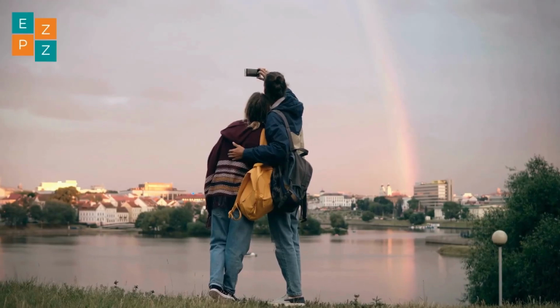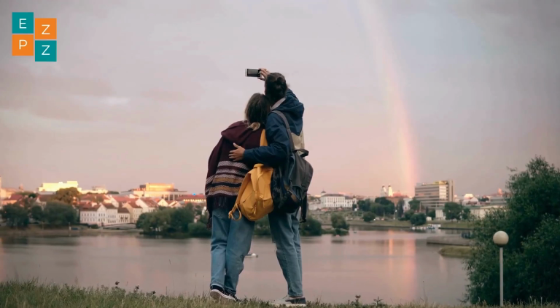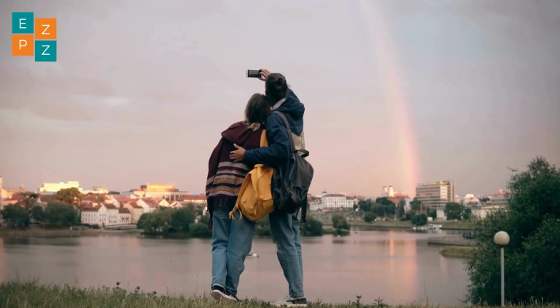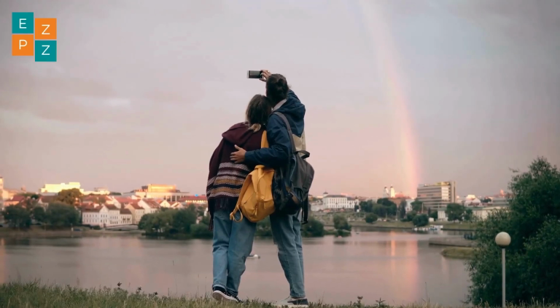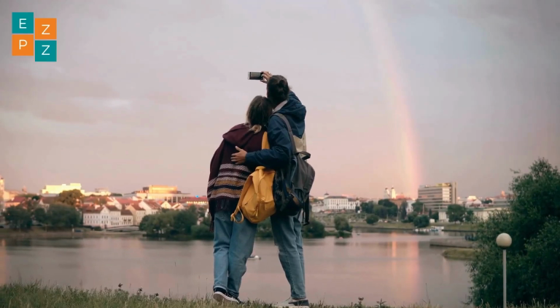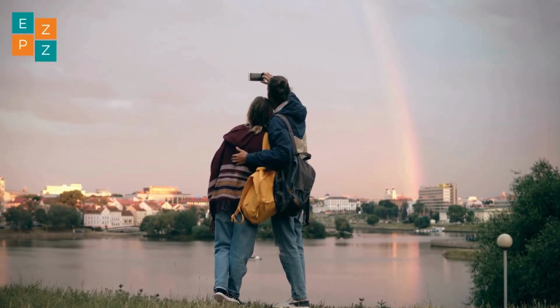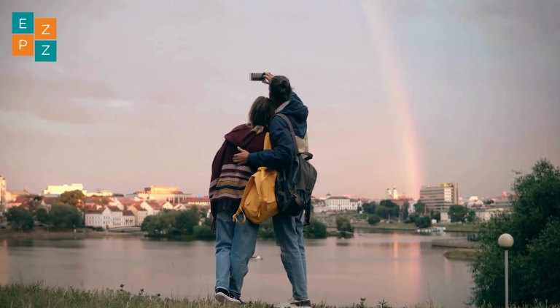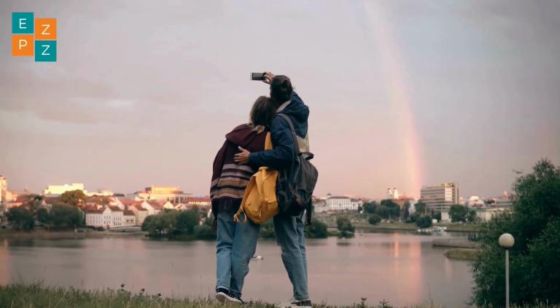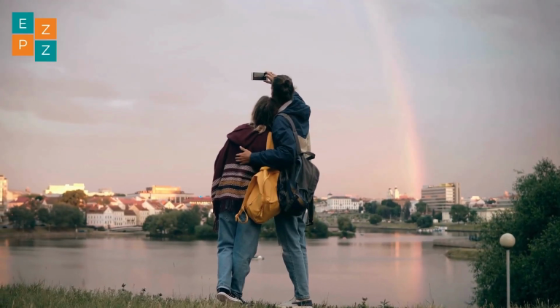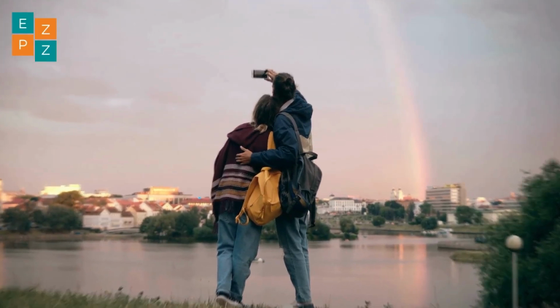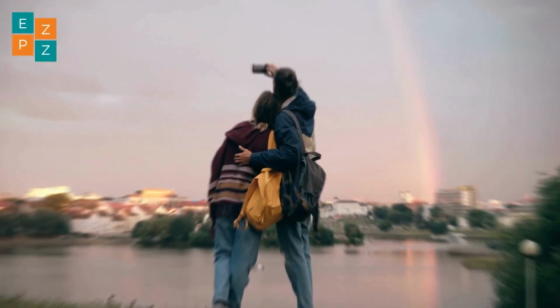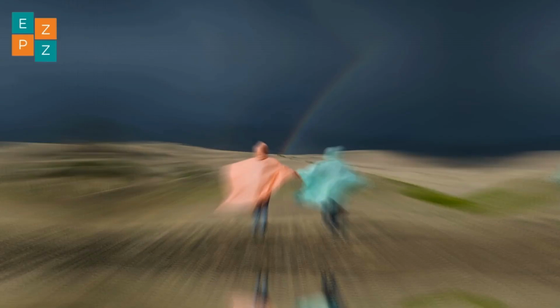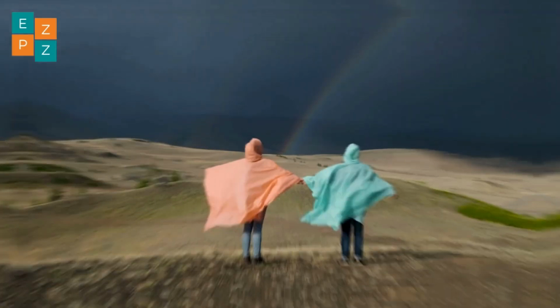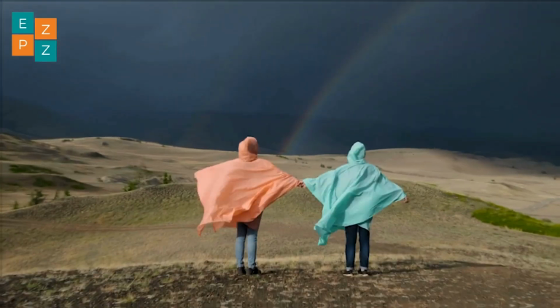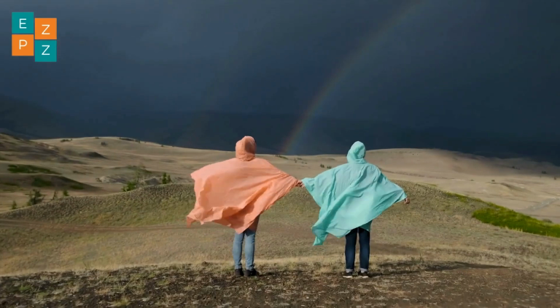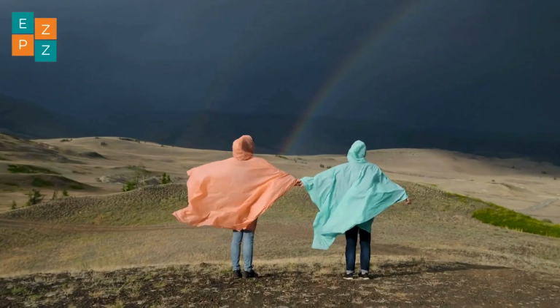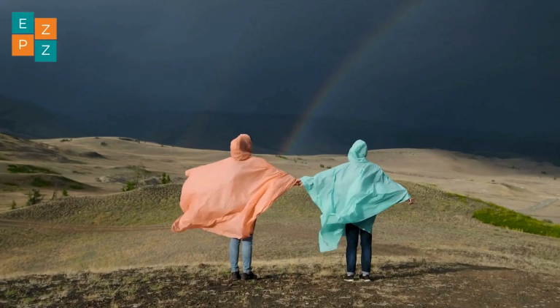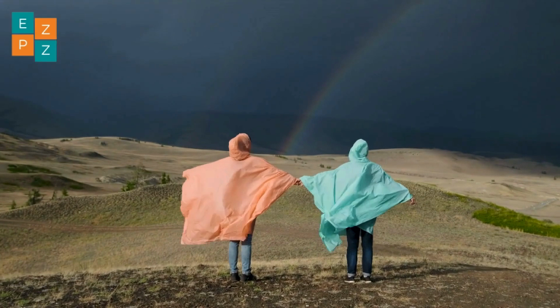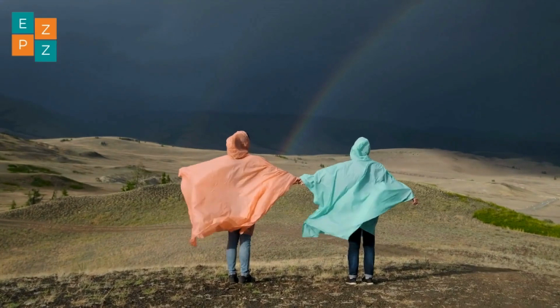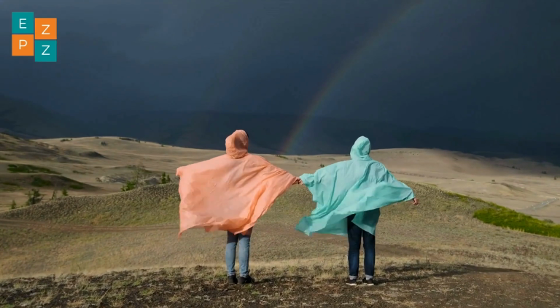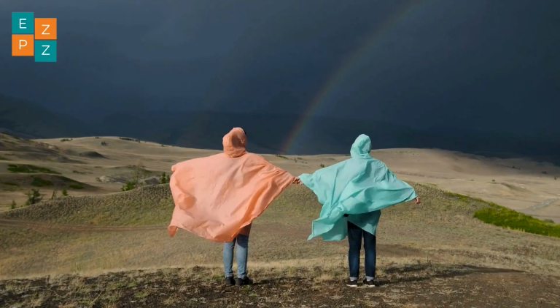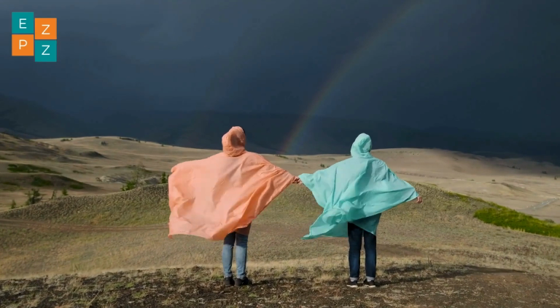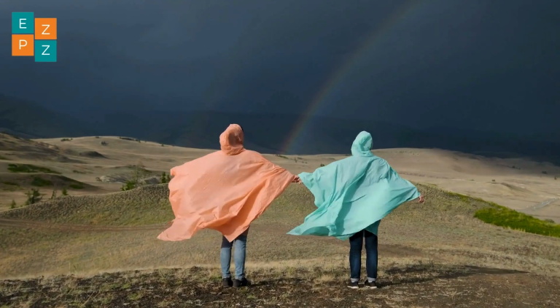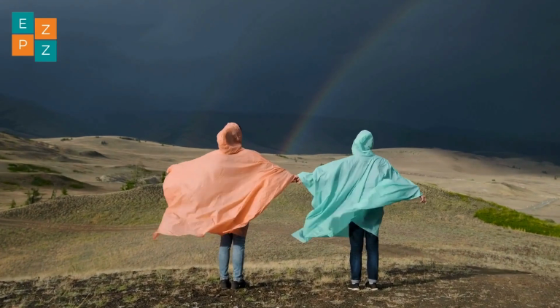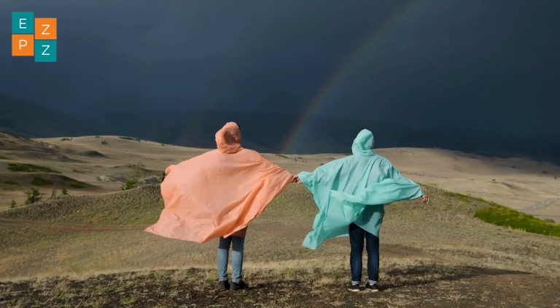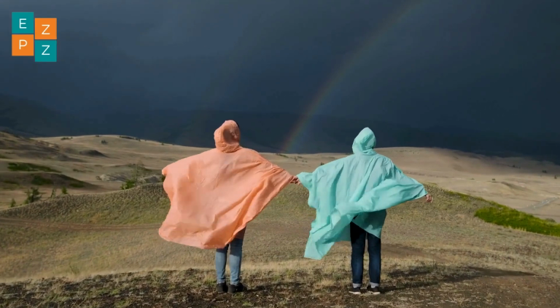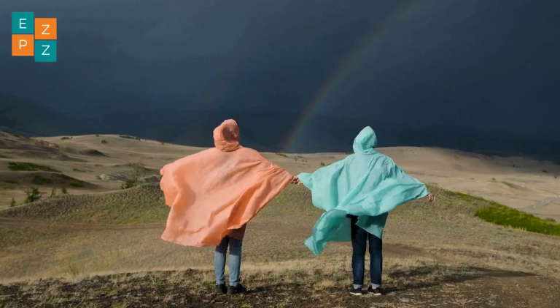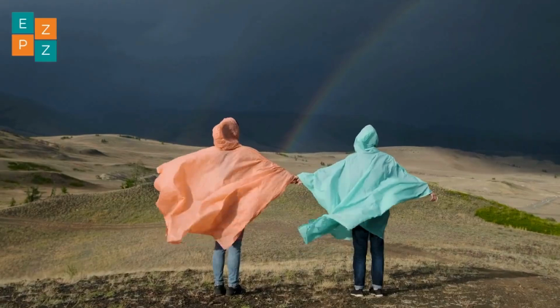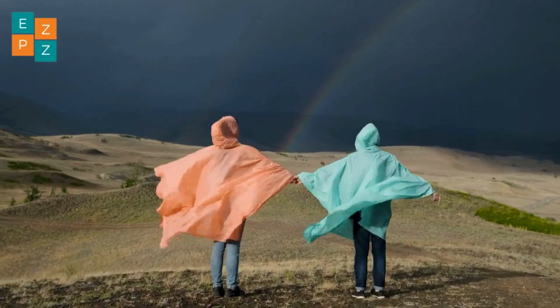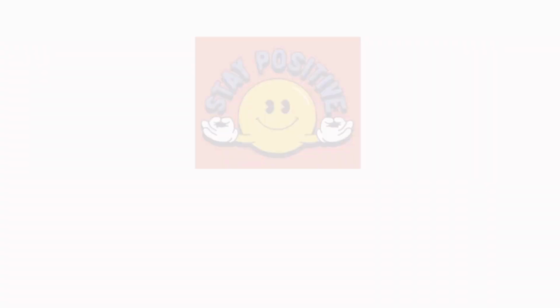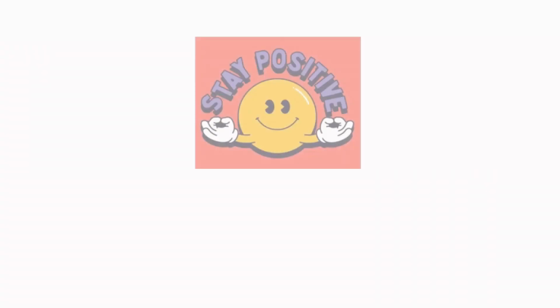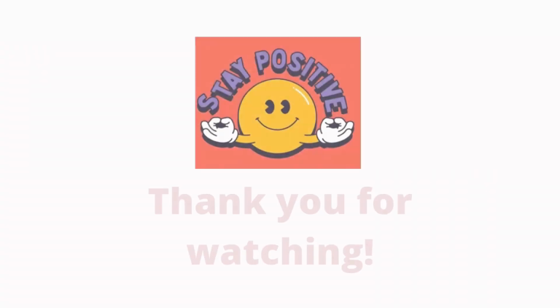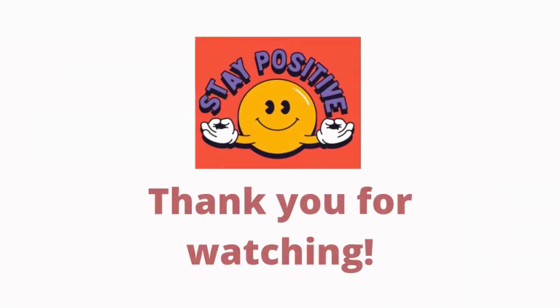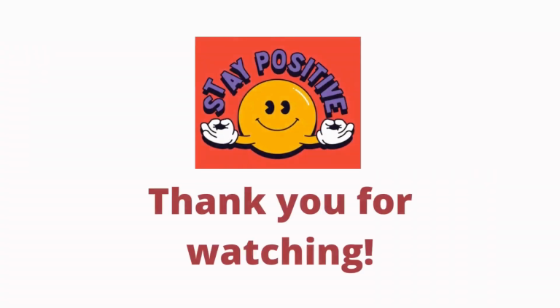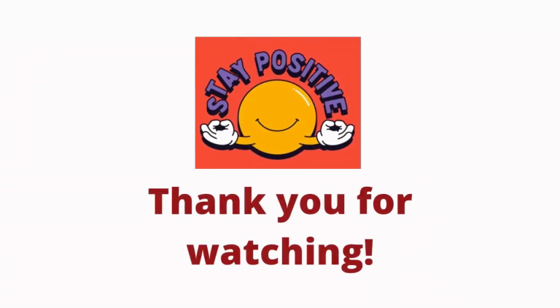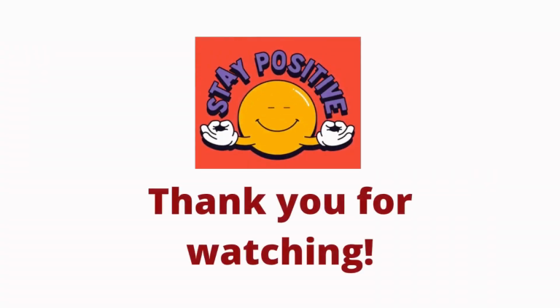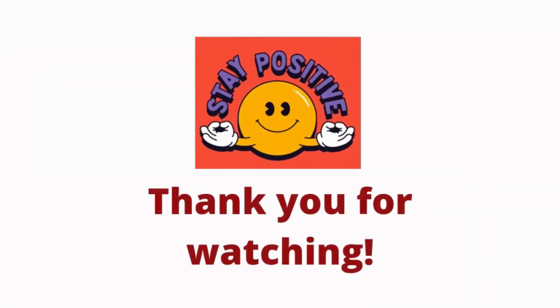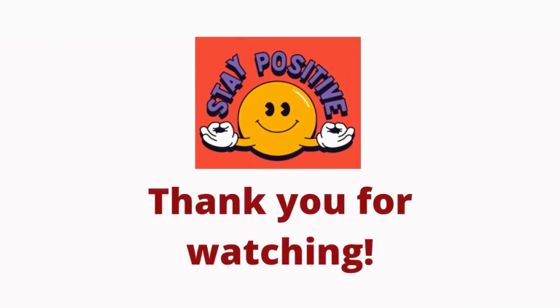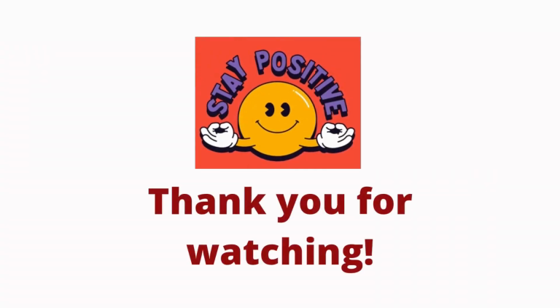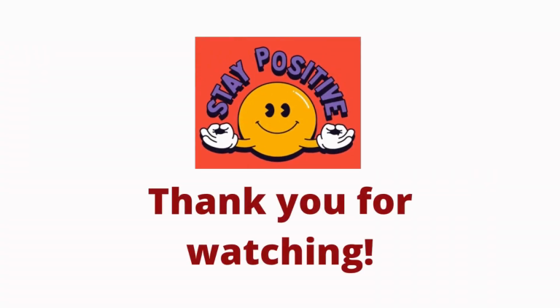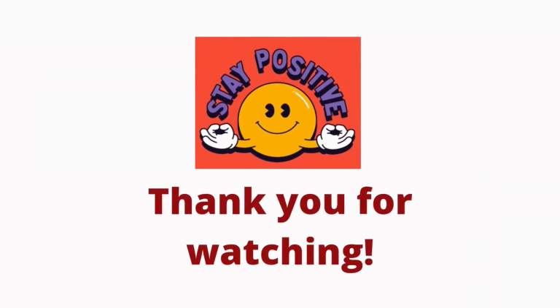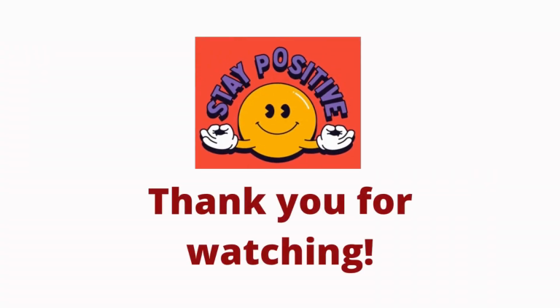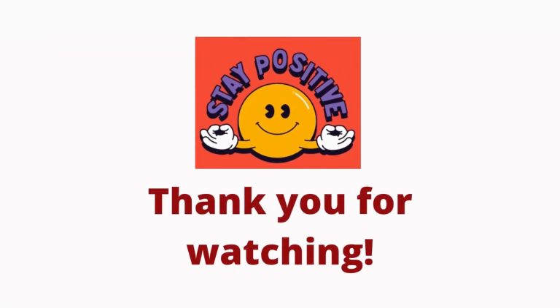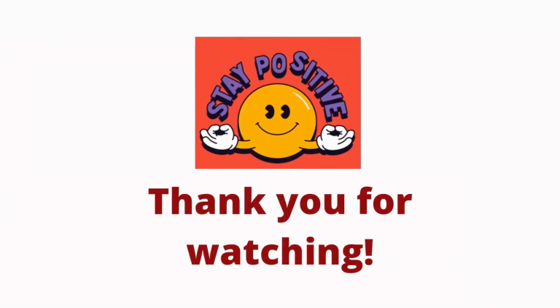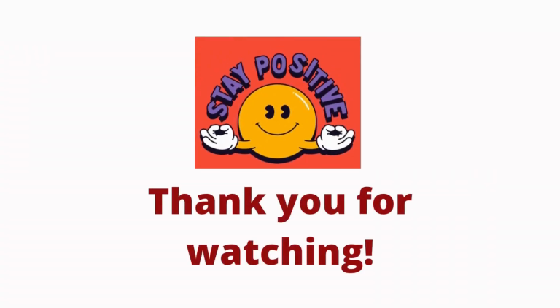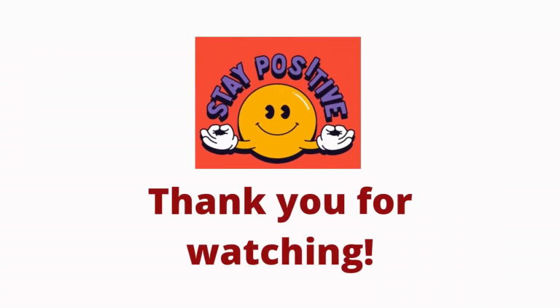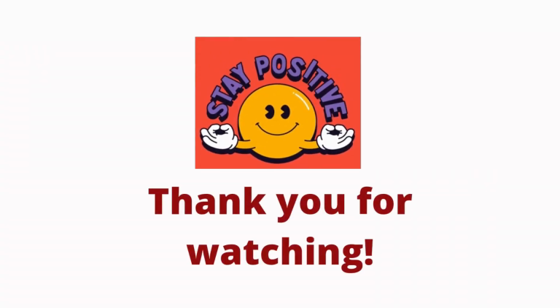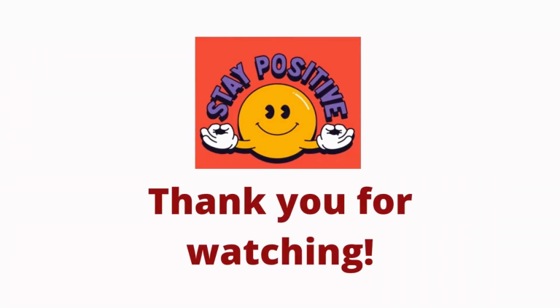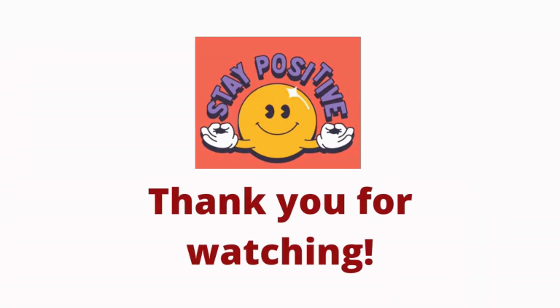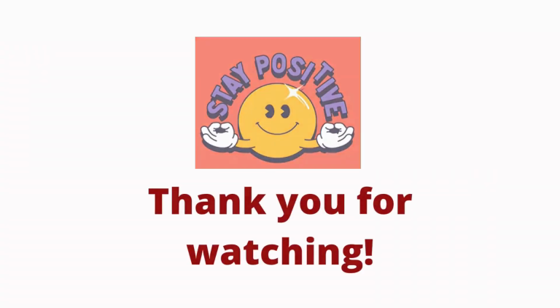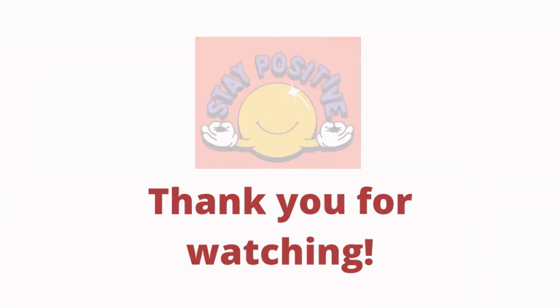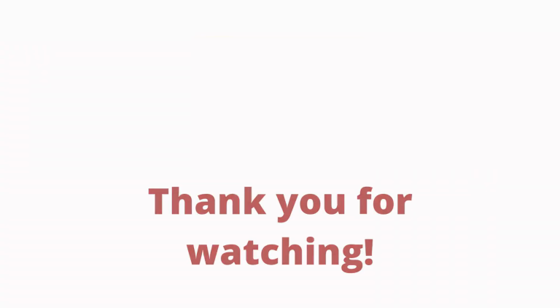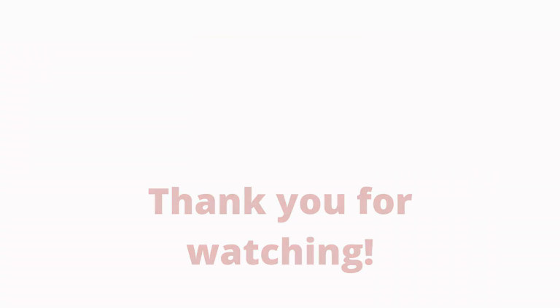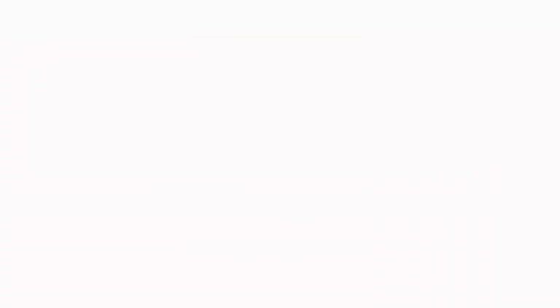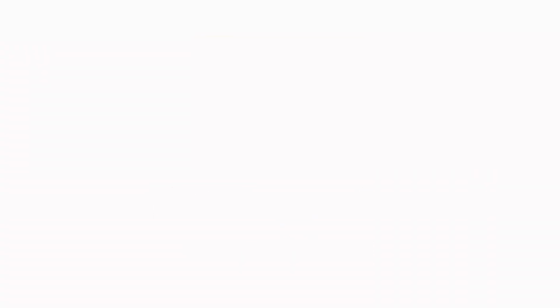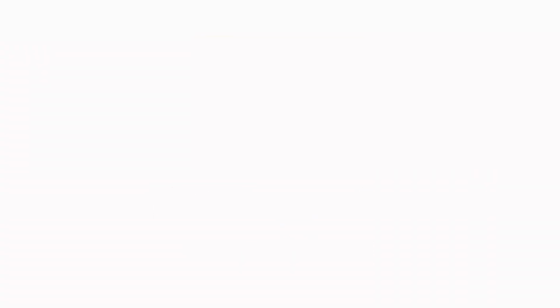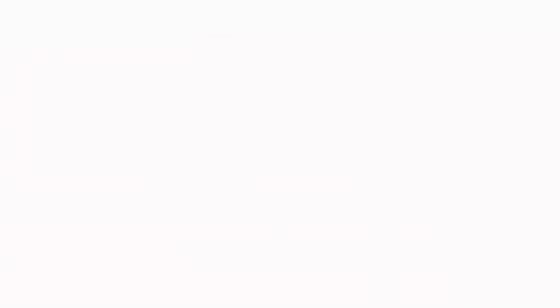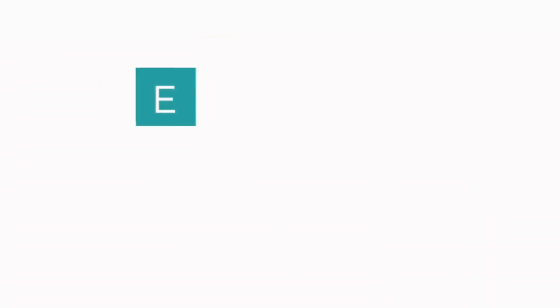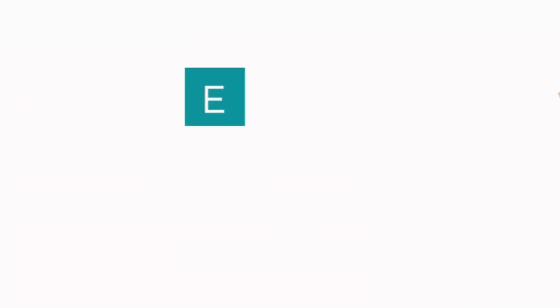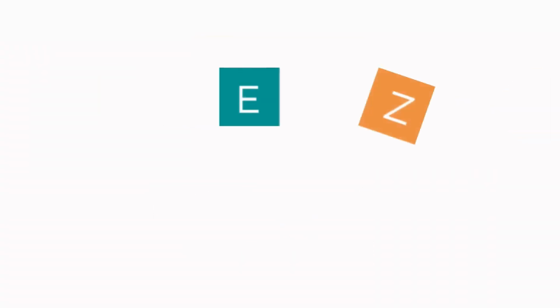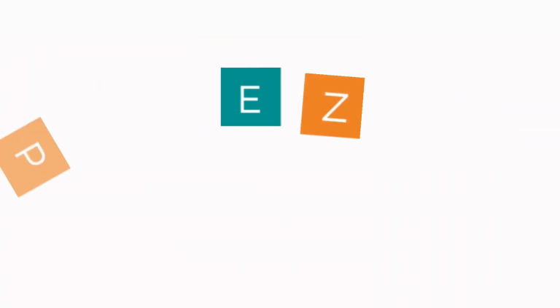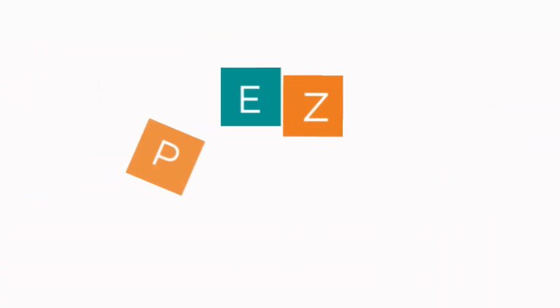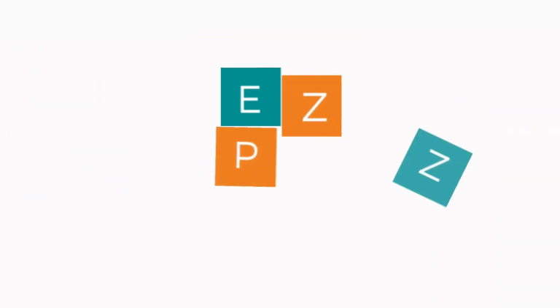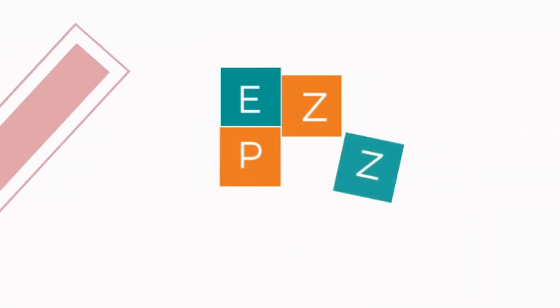The next time you see one, you'll know exactly how it's made. Don't forget to like, subscribe and join us for more fun science facts.